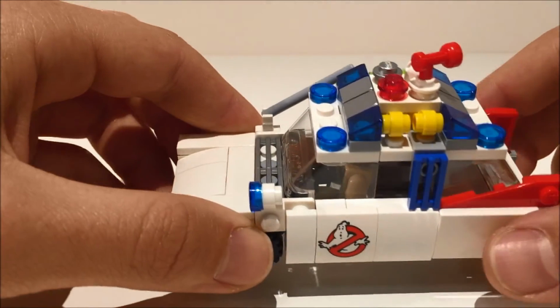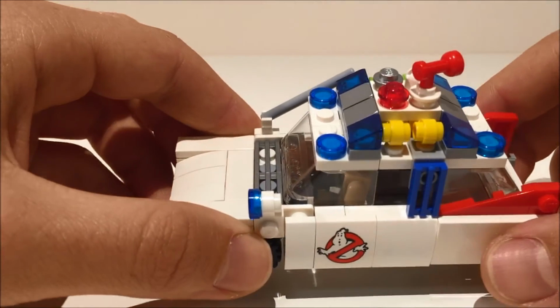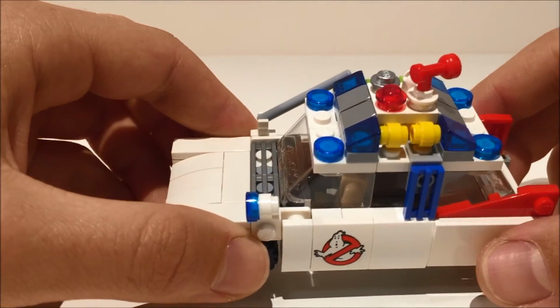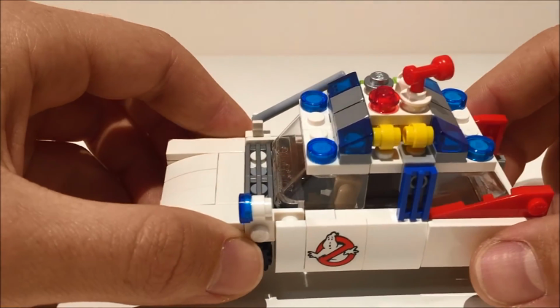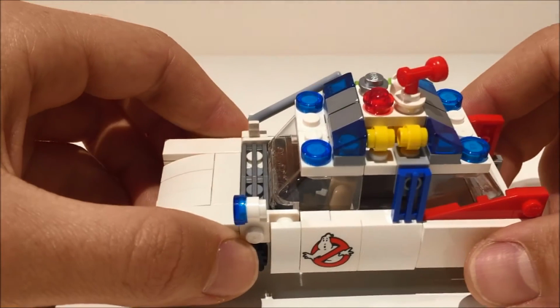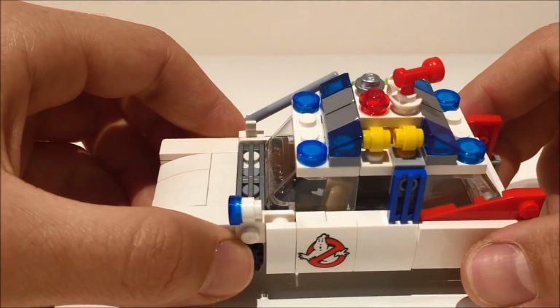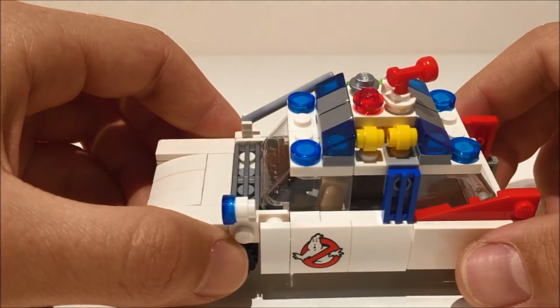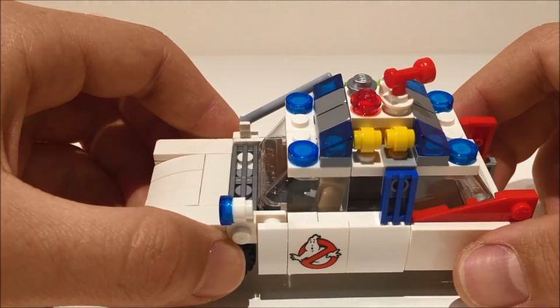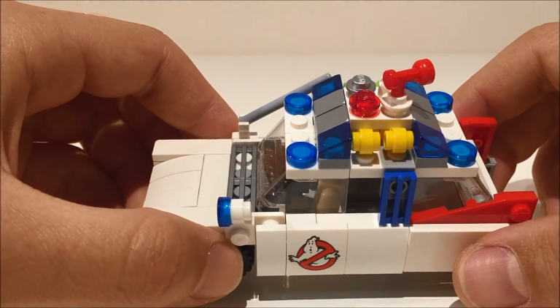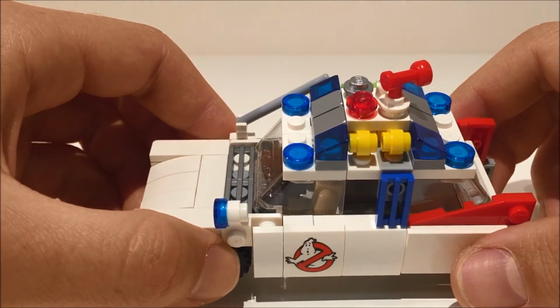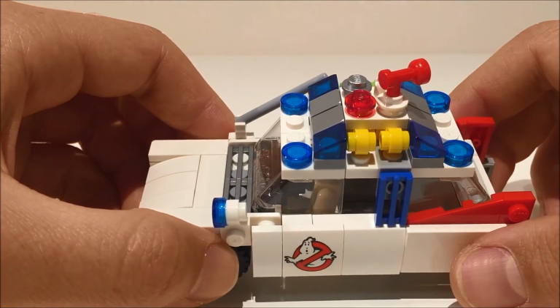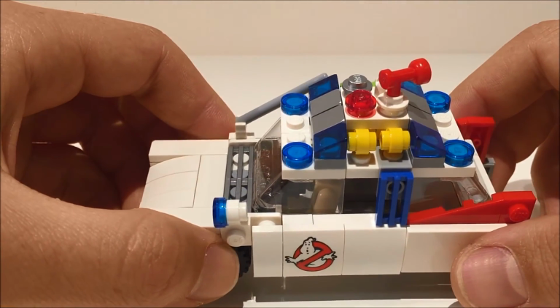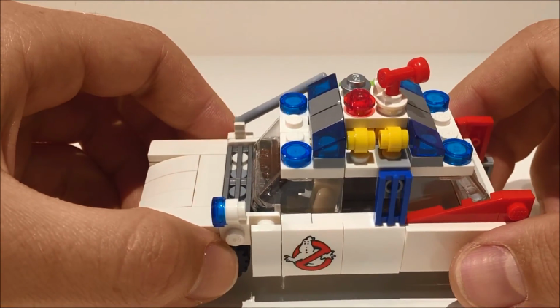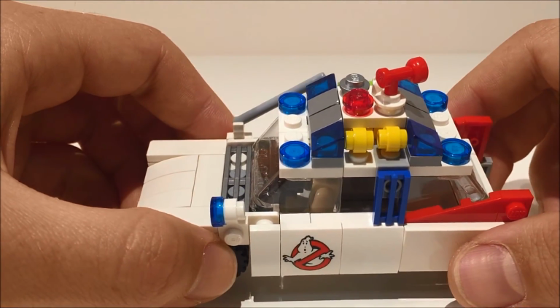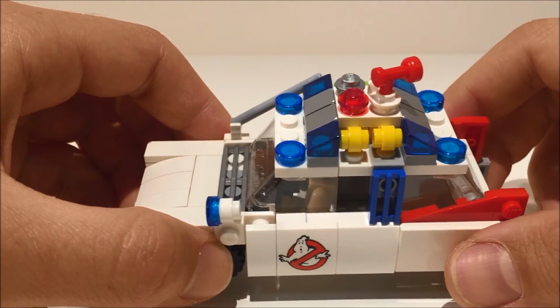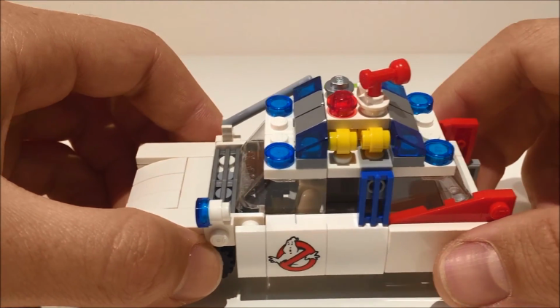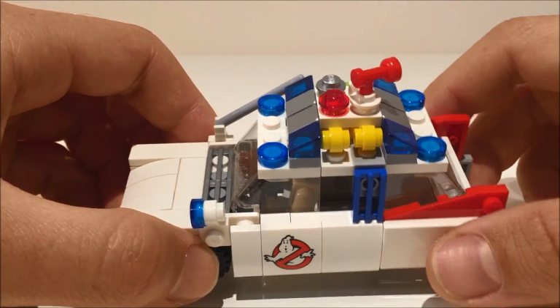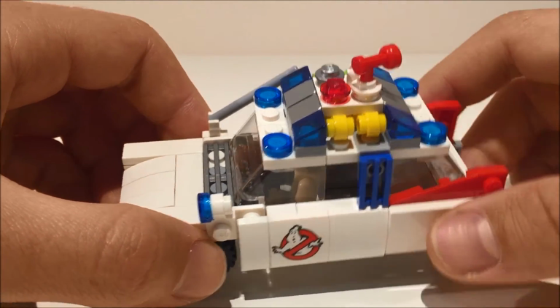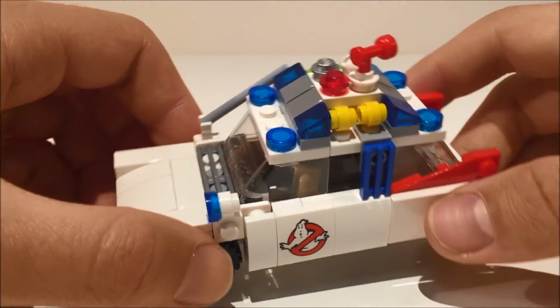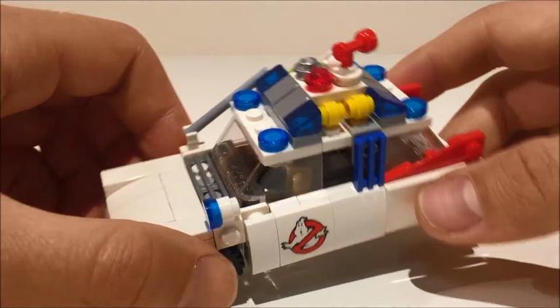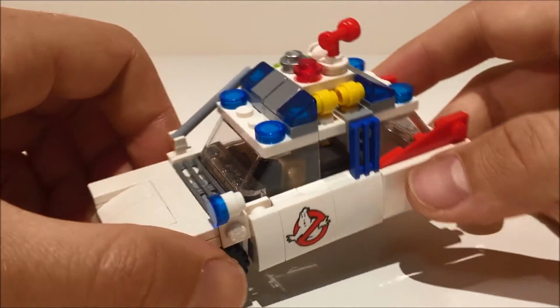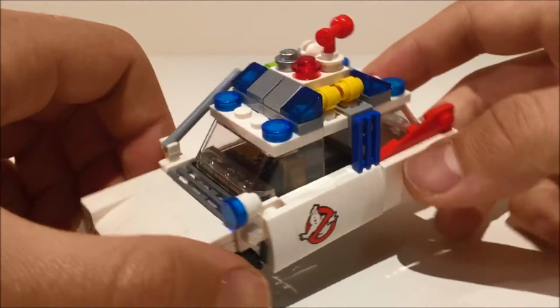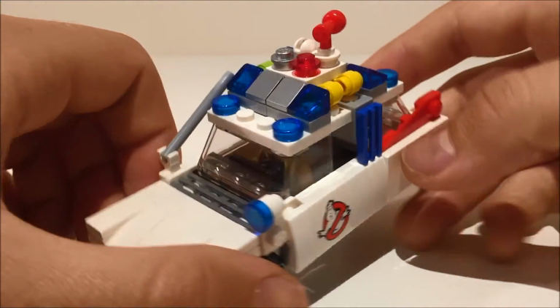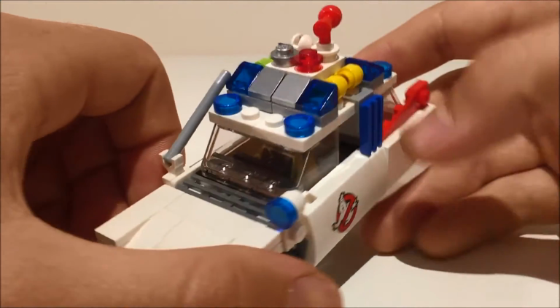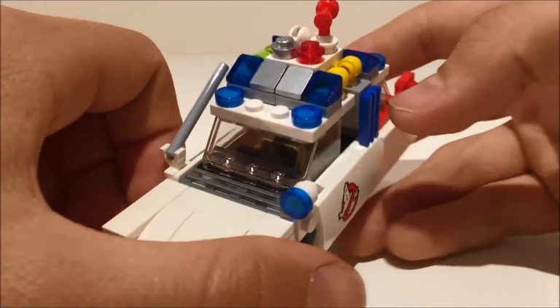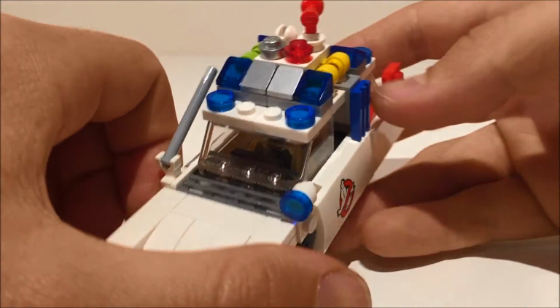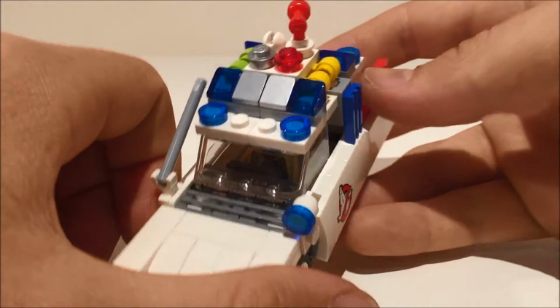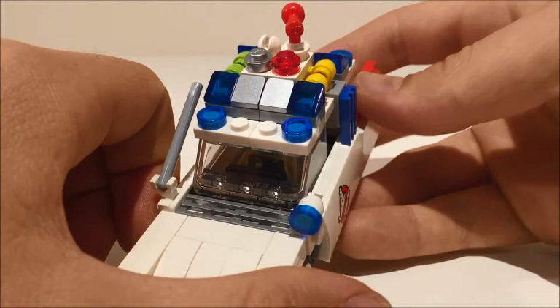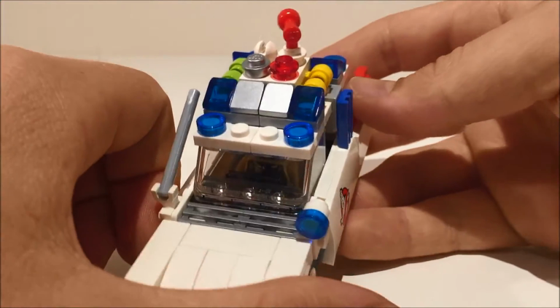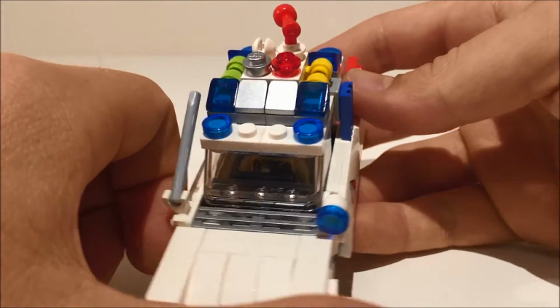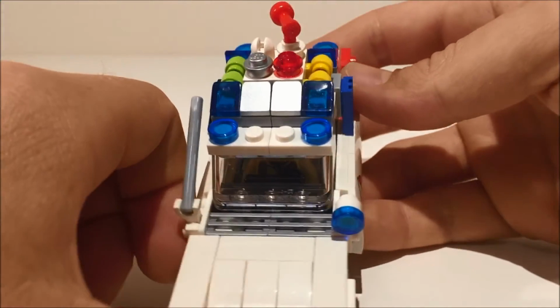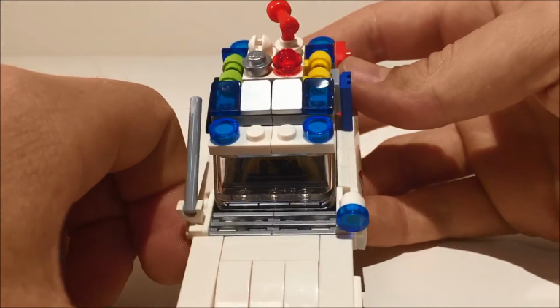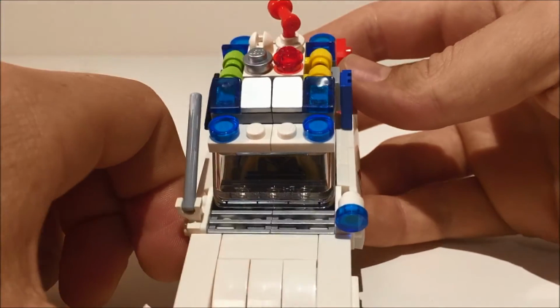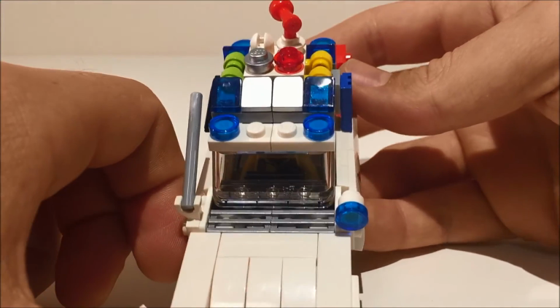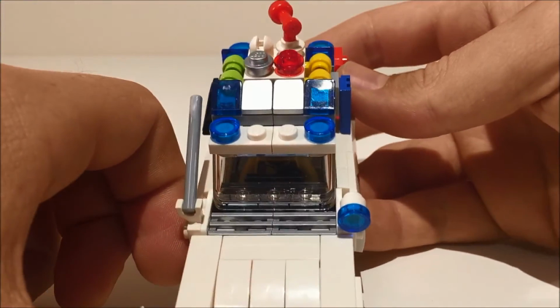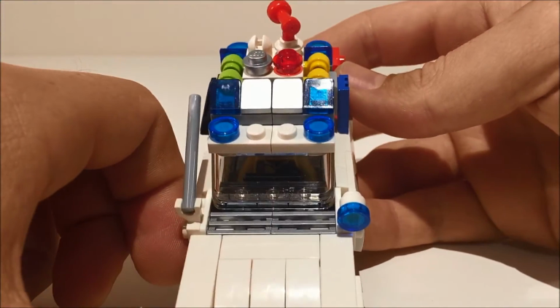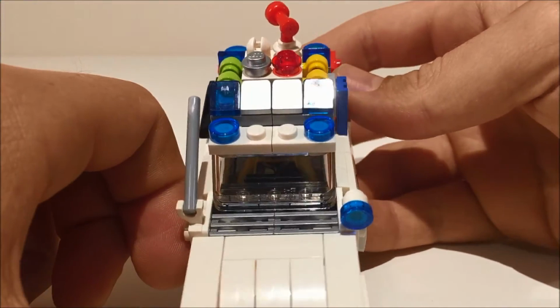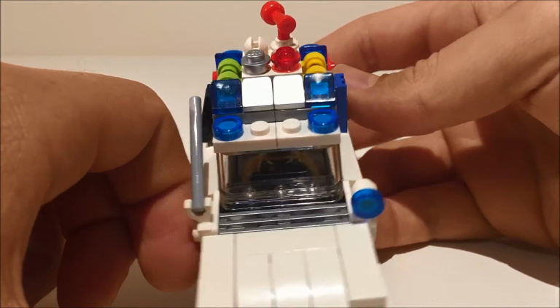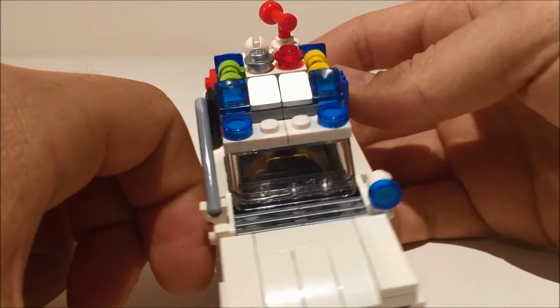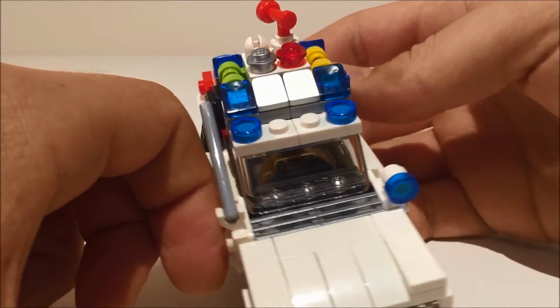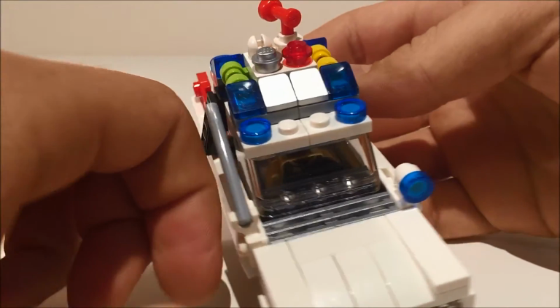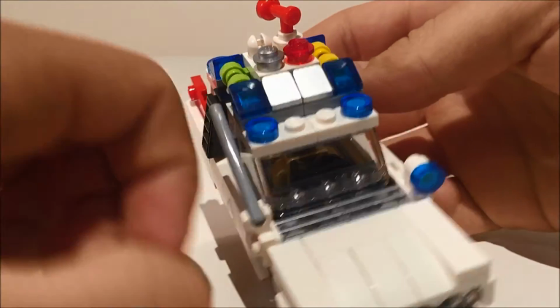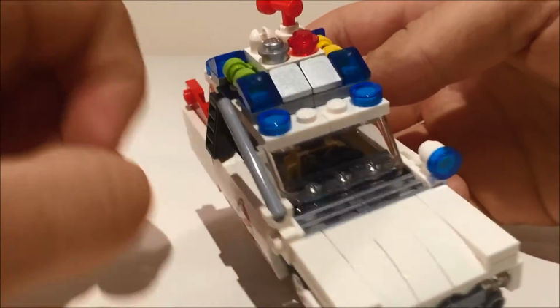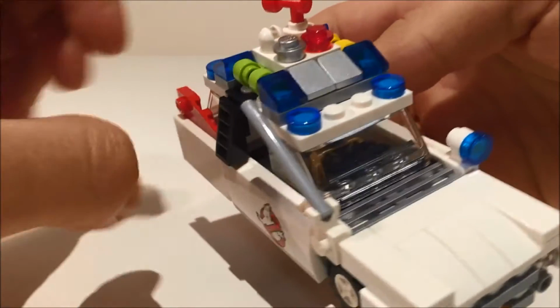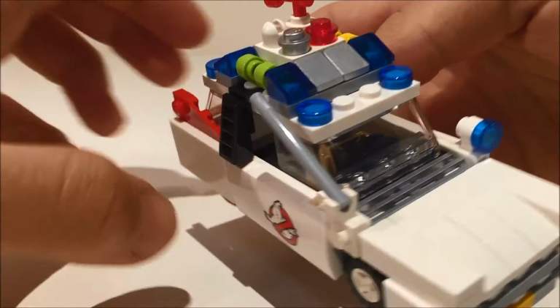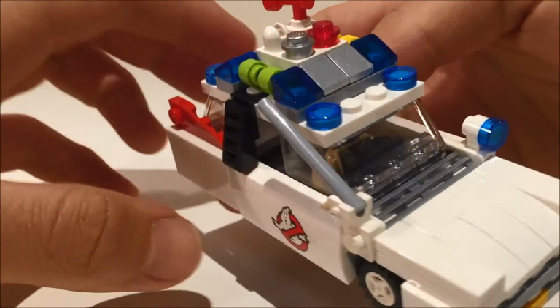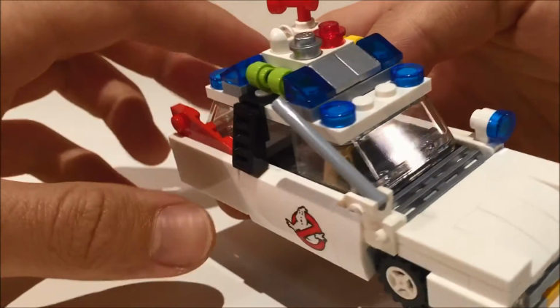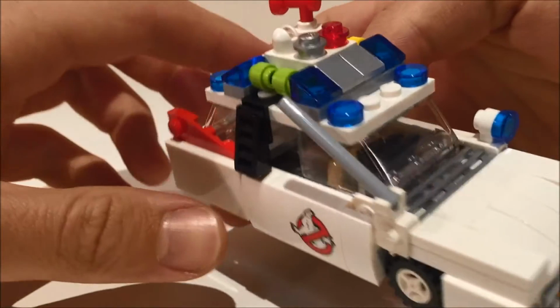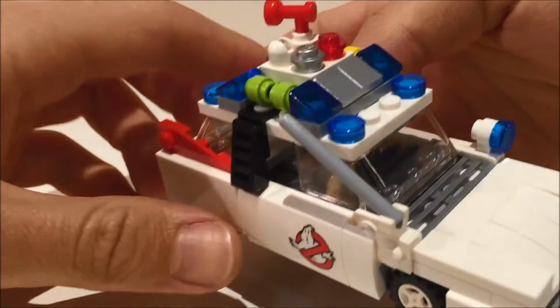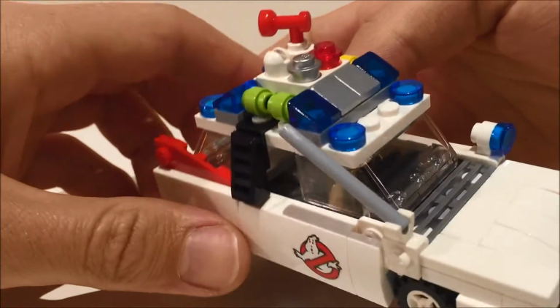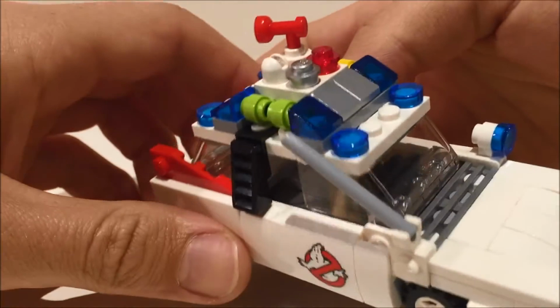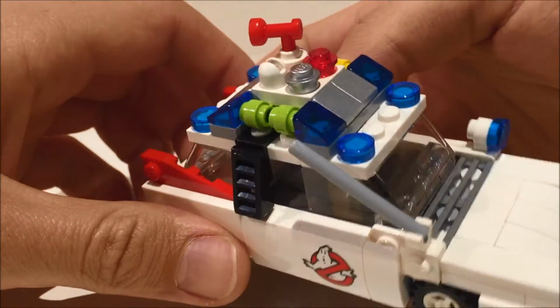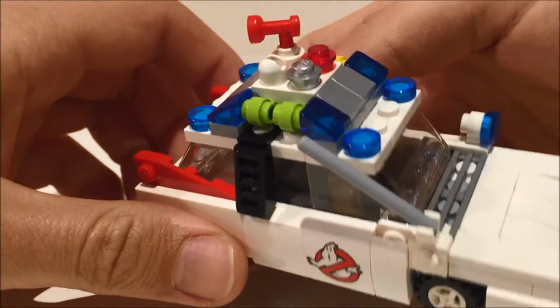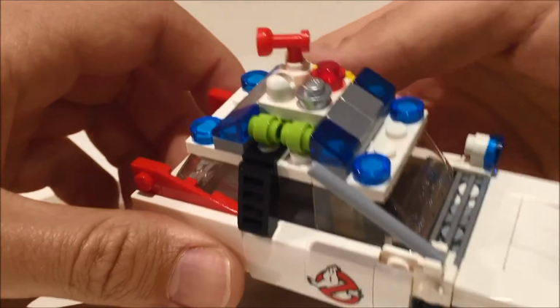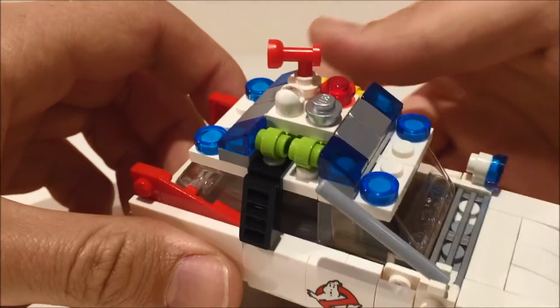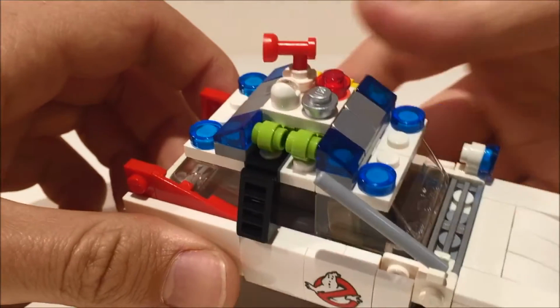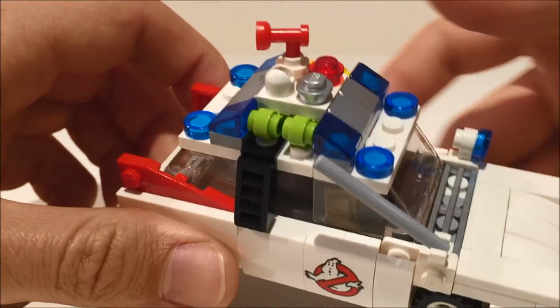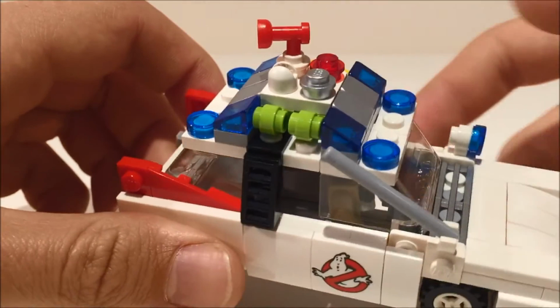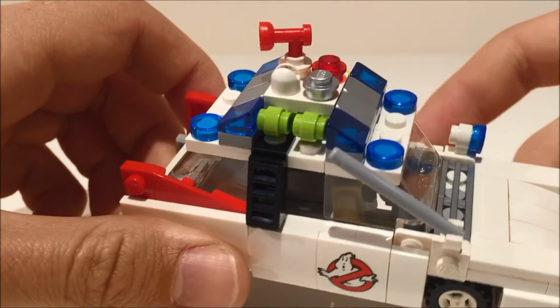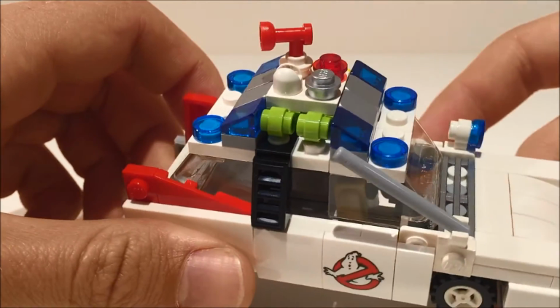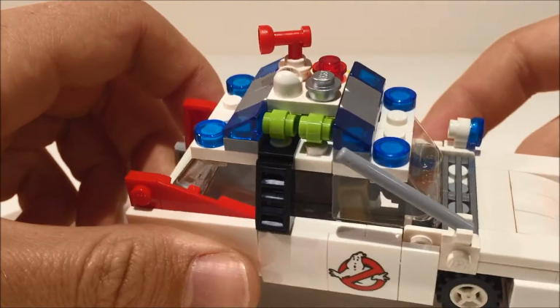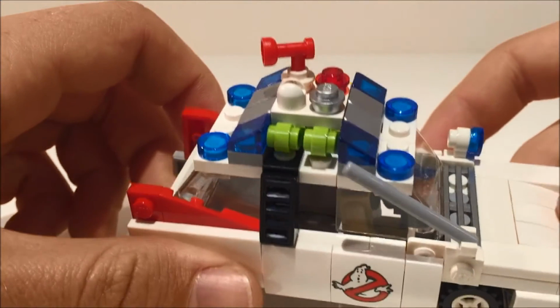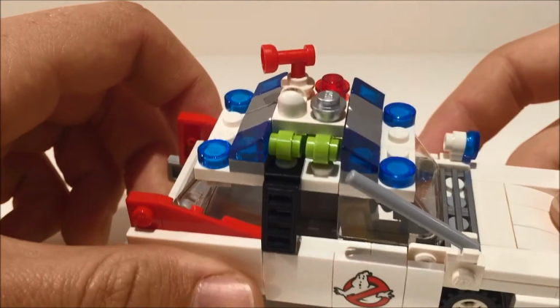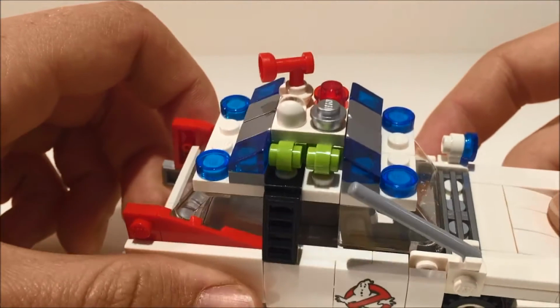I tried to get the equipment on the roof as movie accurate as possible, but given my scaling, it all ended up being pretty simple representations.